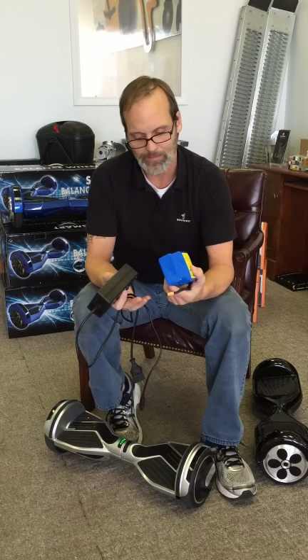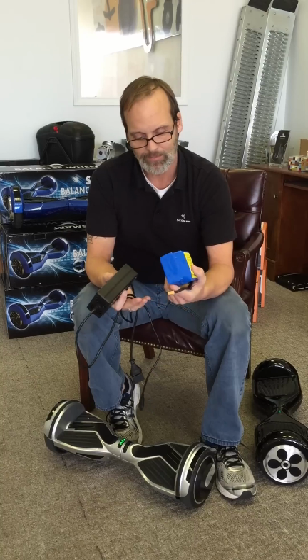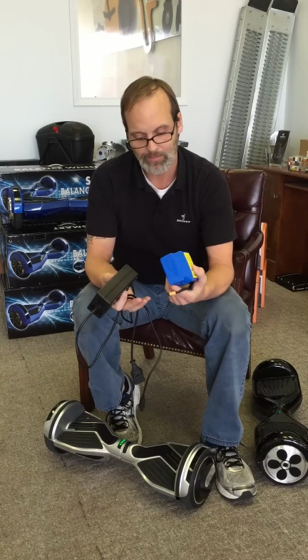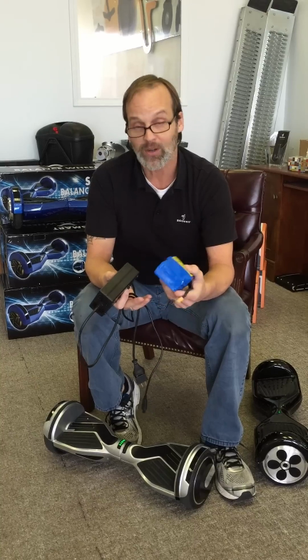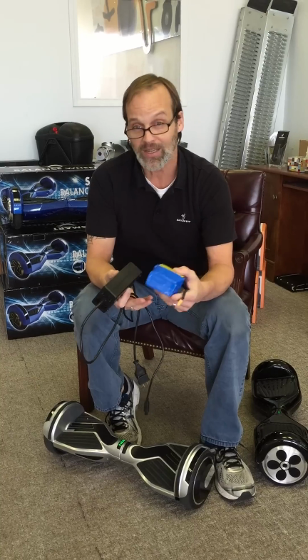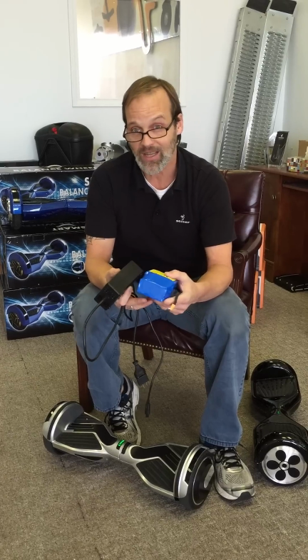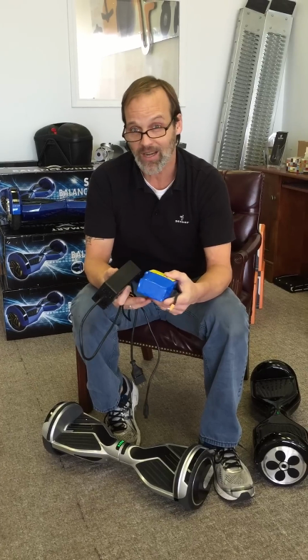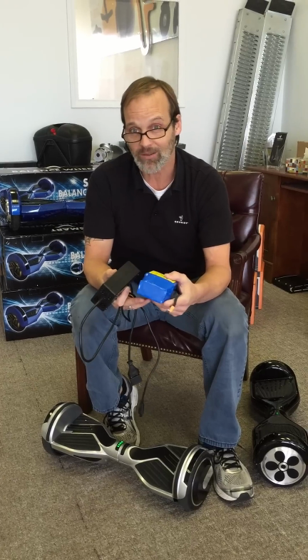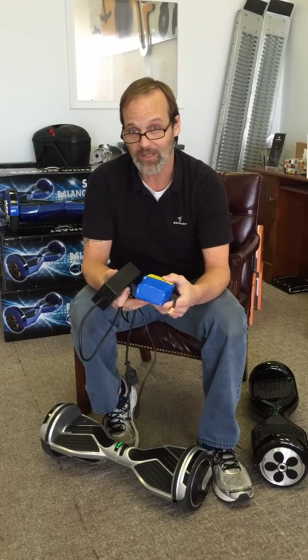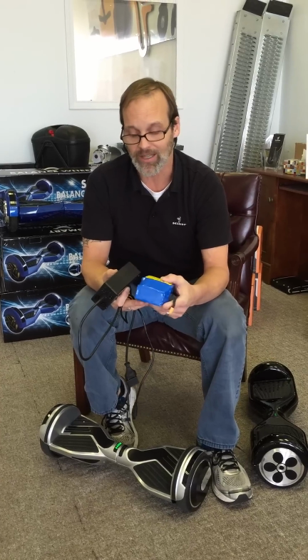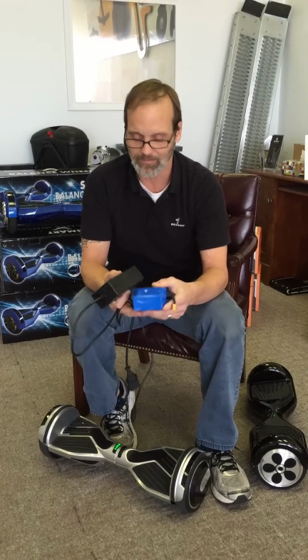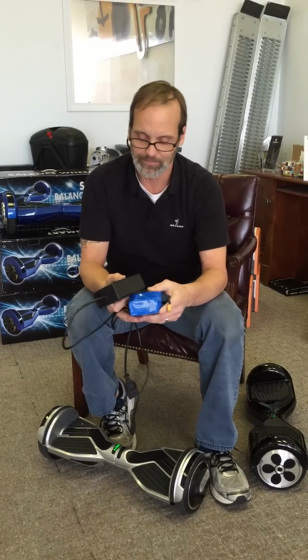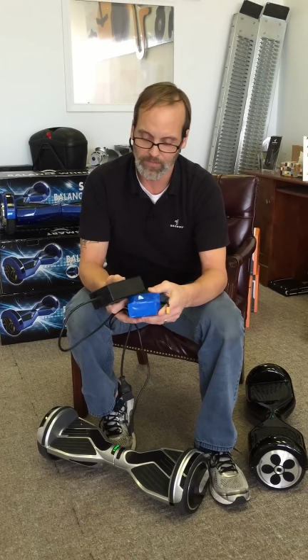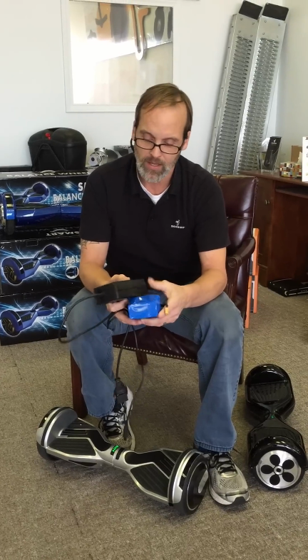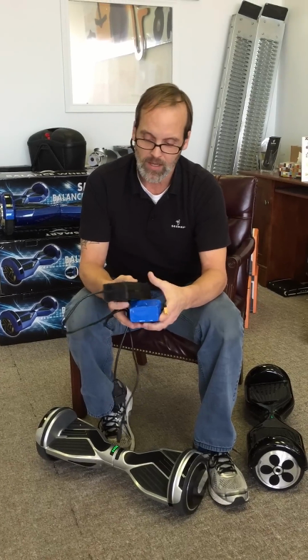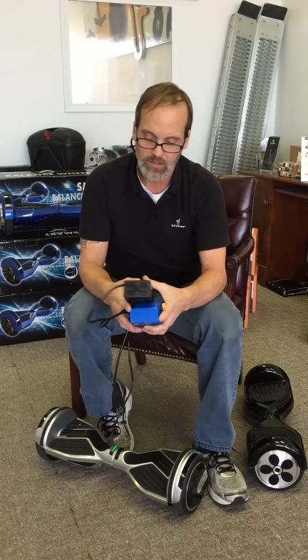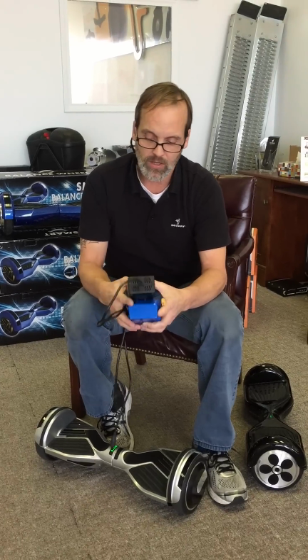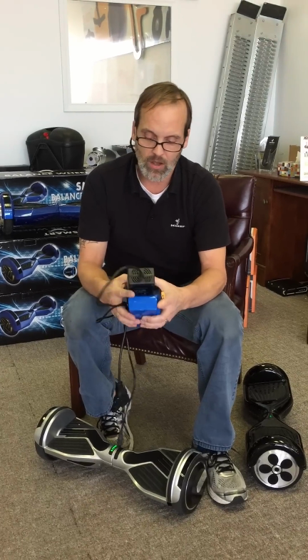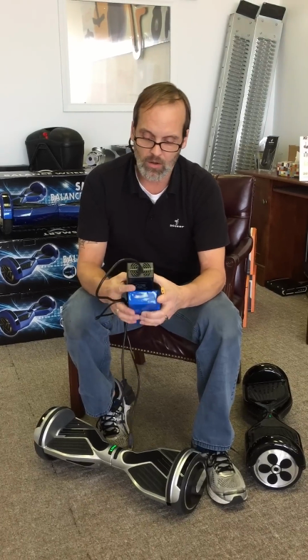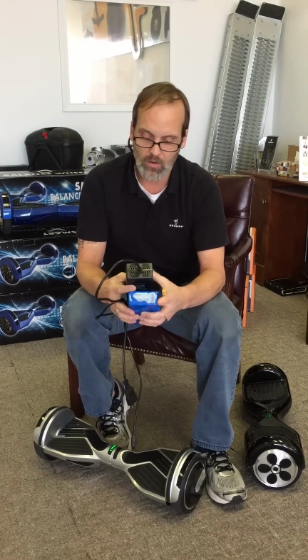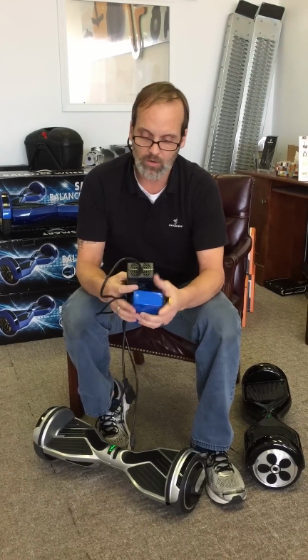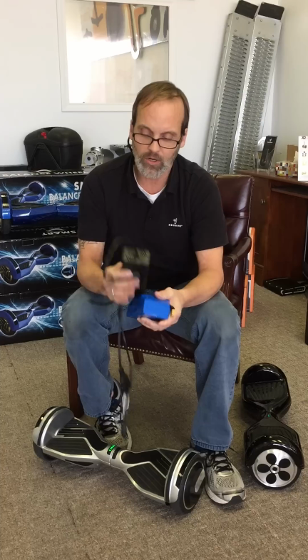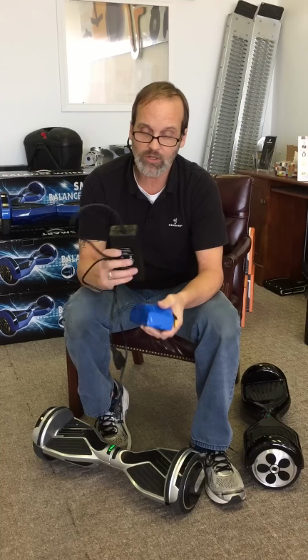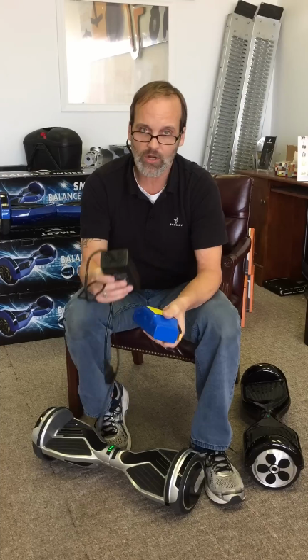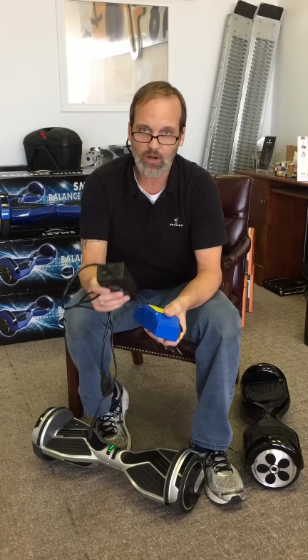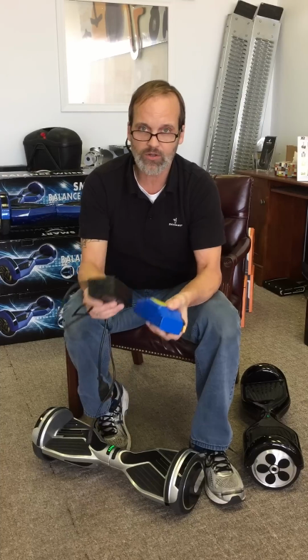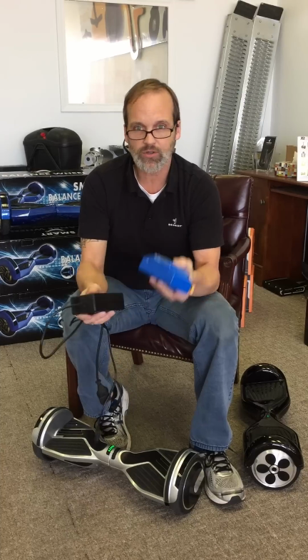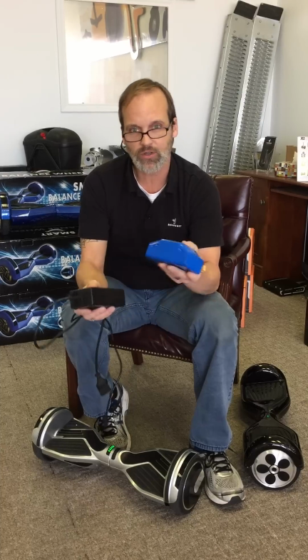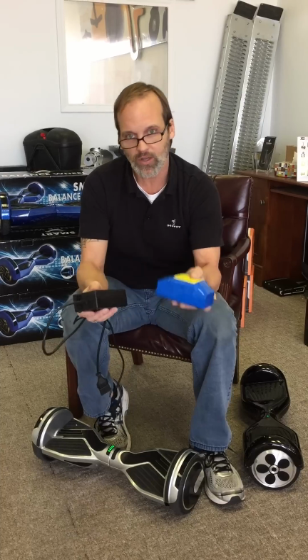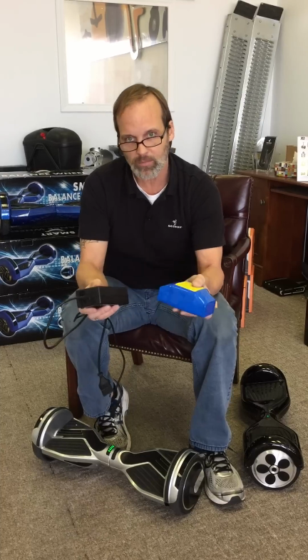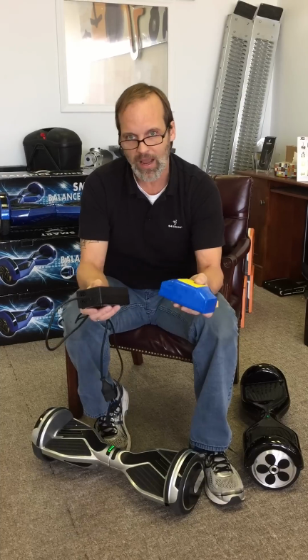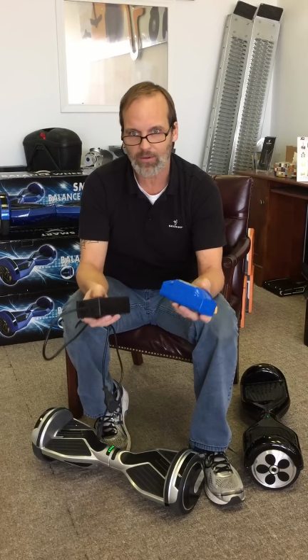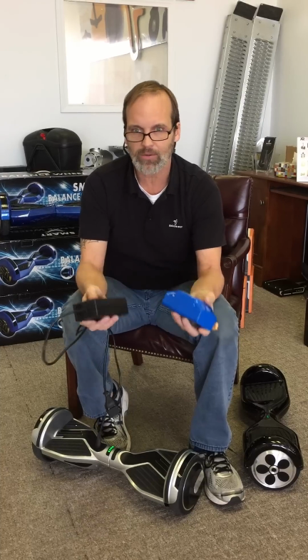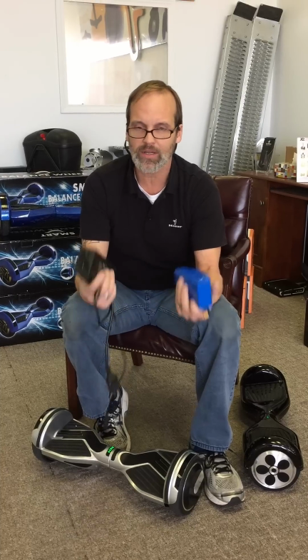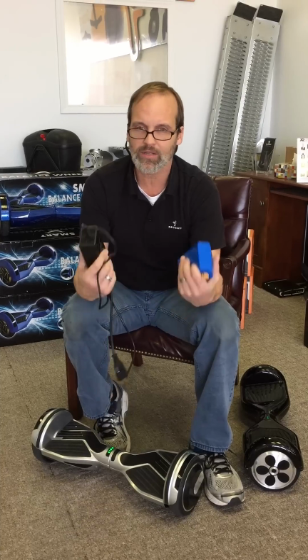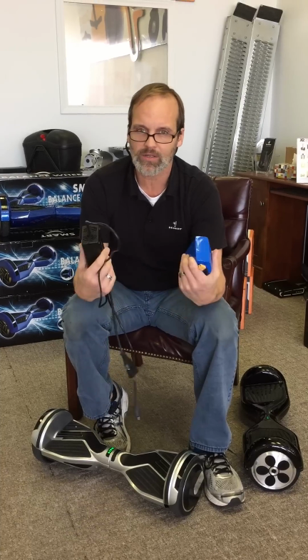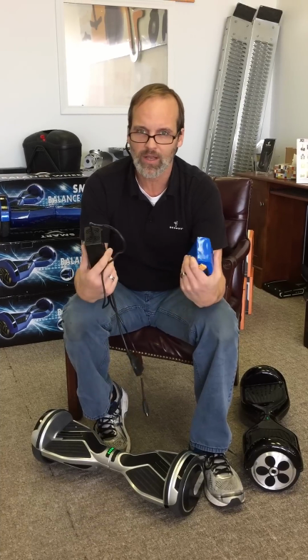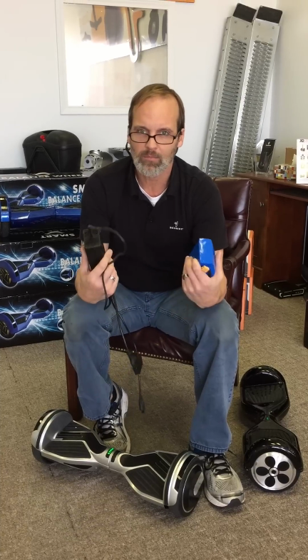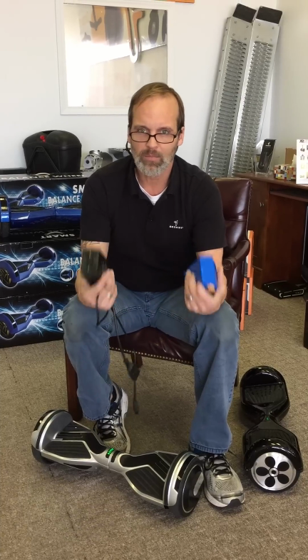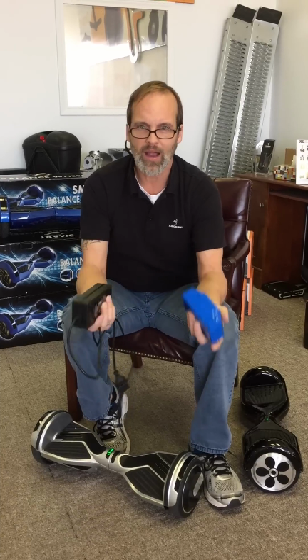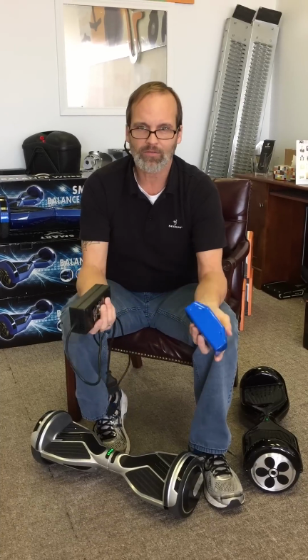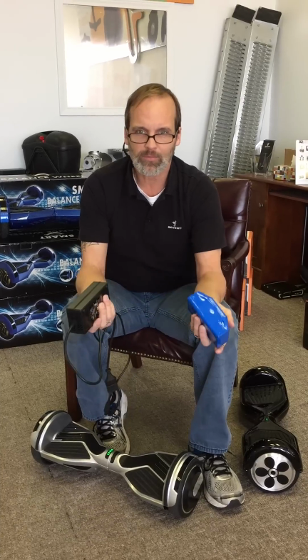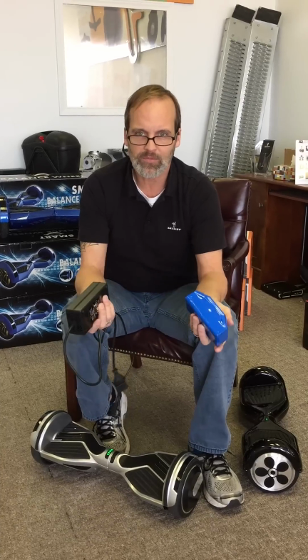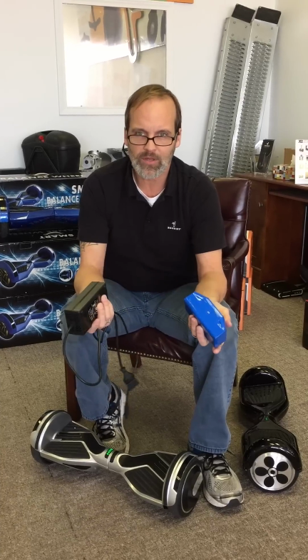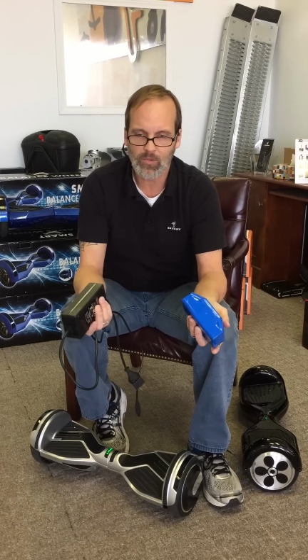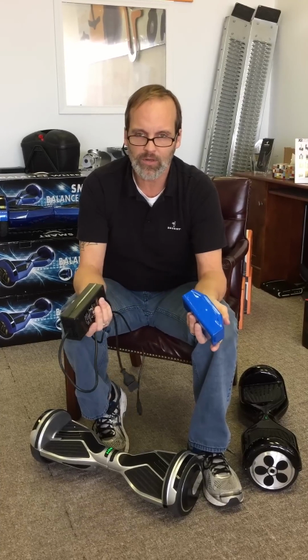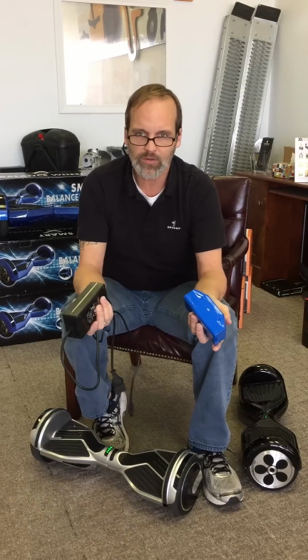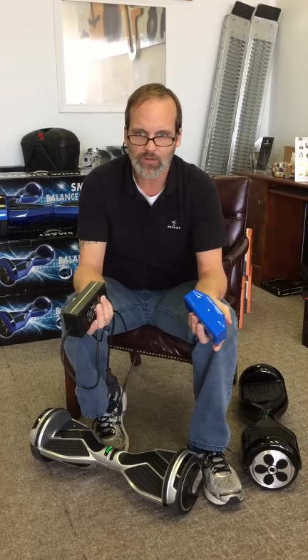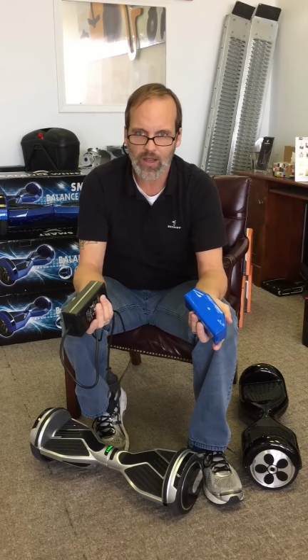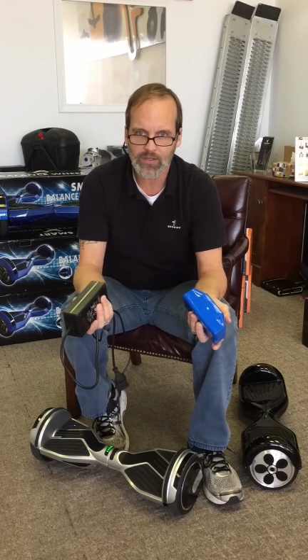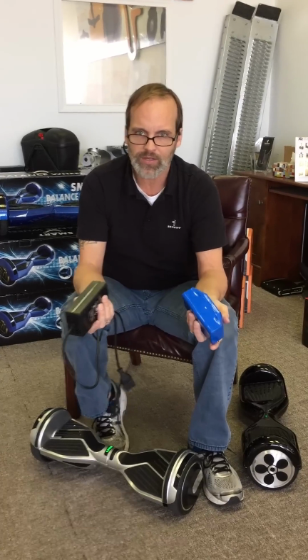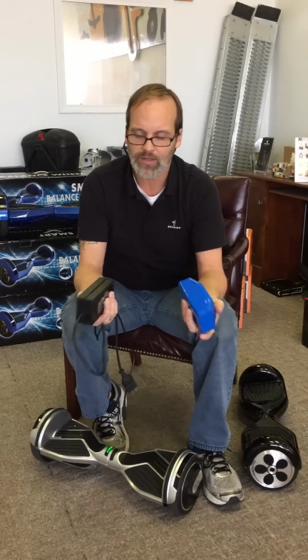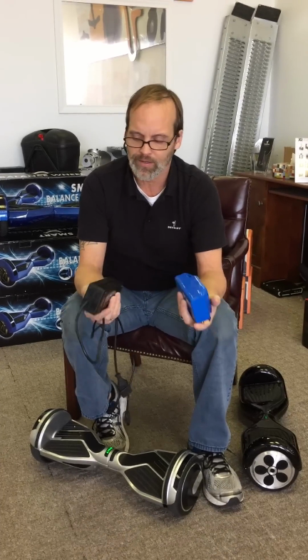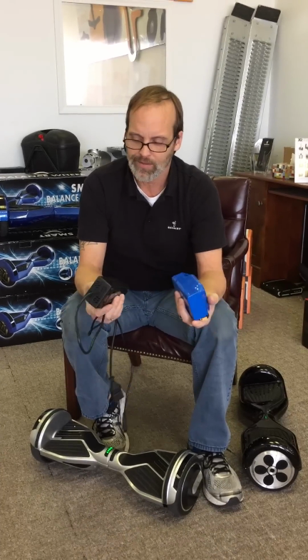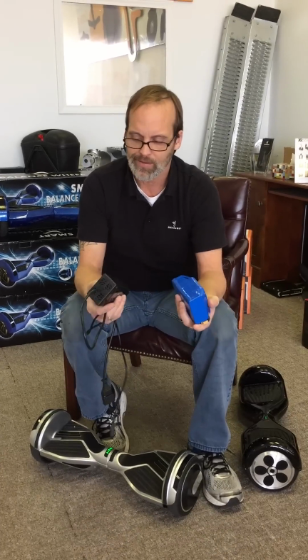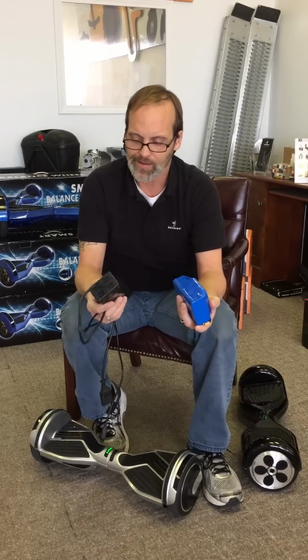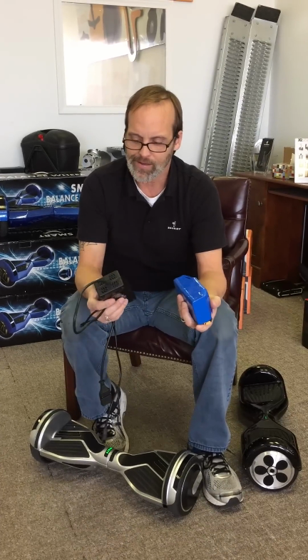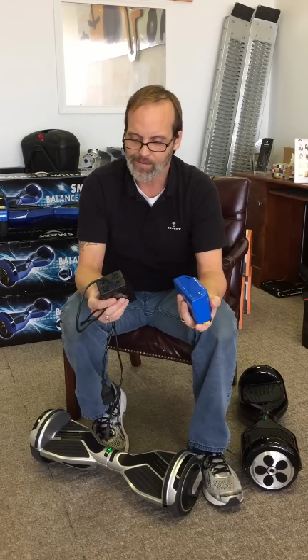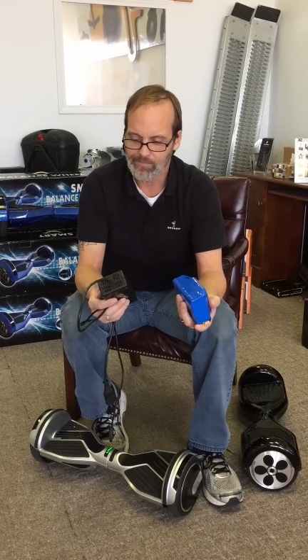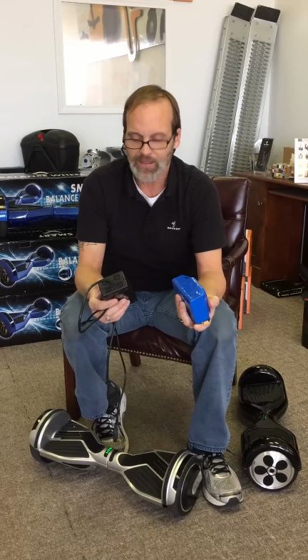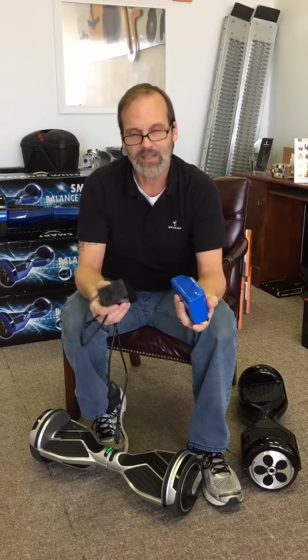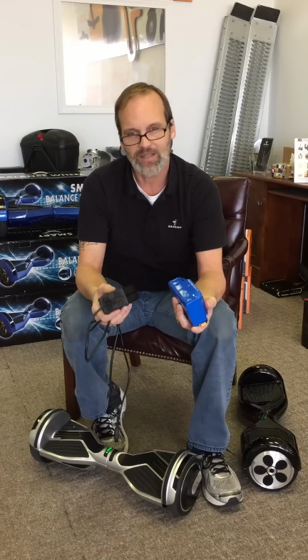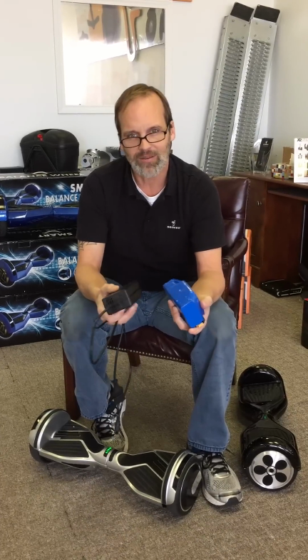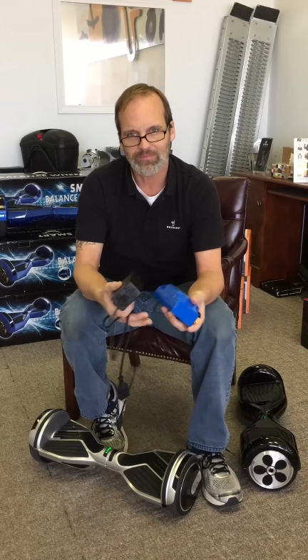Pretty exciting, really. So: good chargers, good batteries. Buy from someone you trust. That's it.